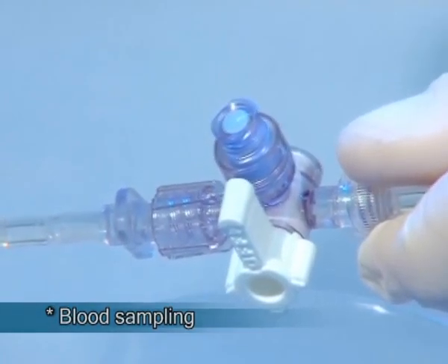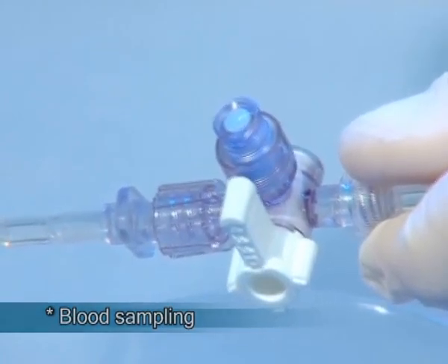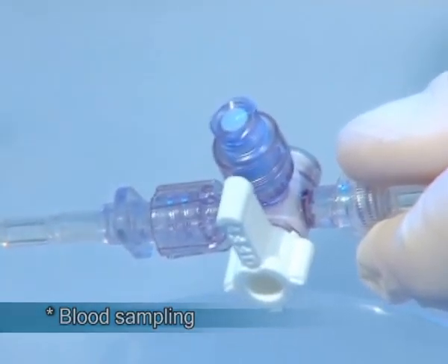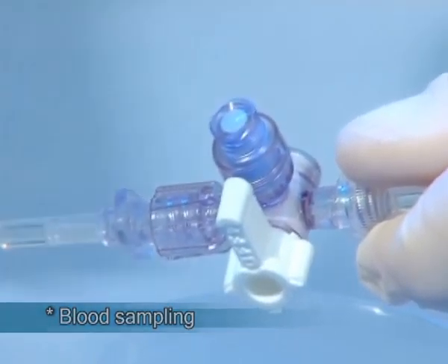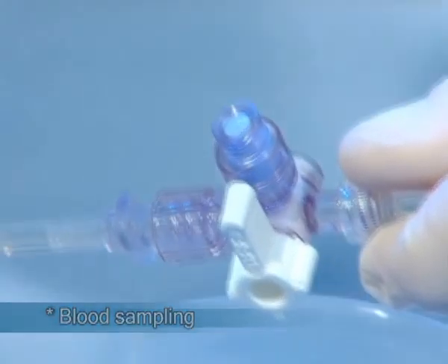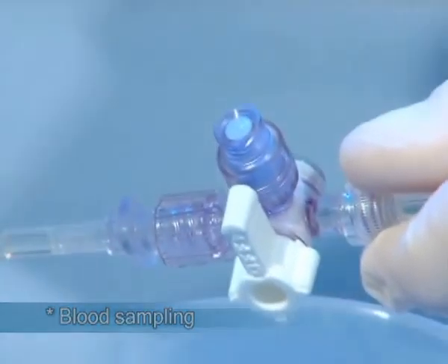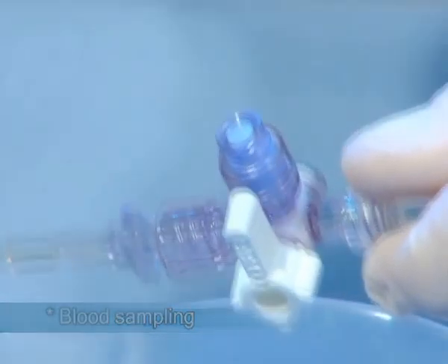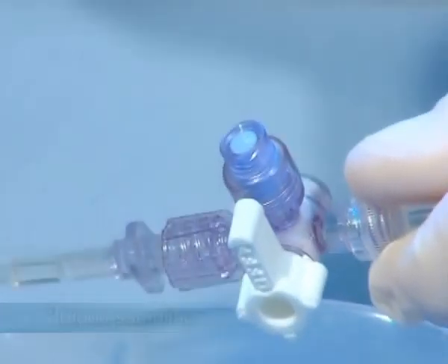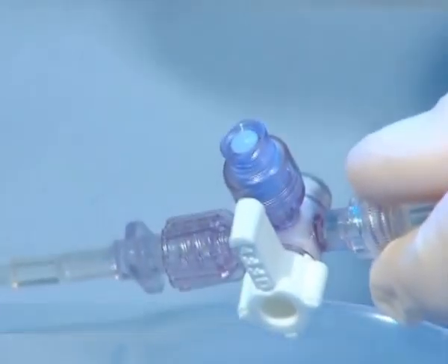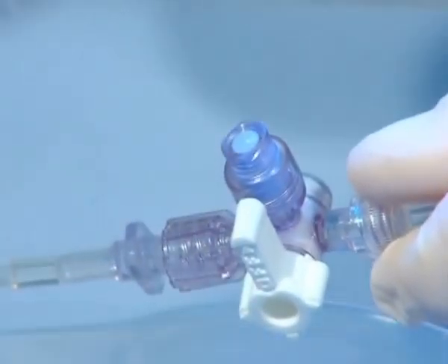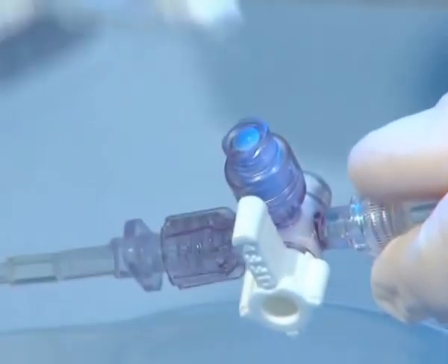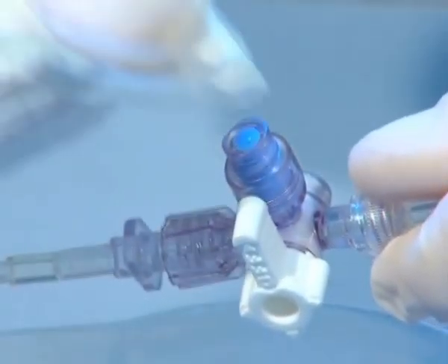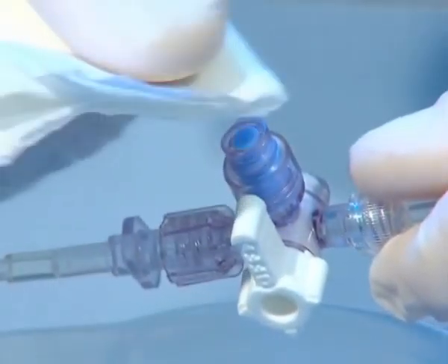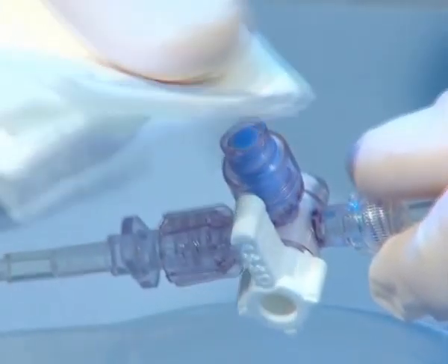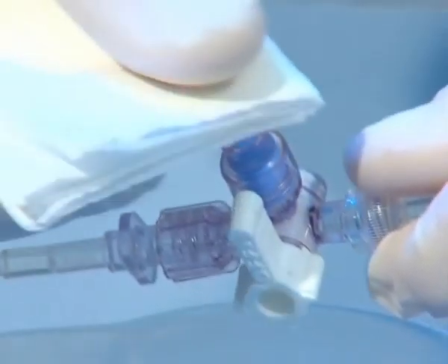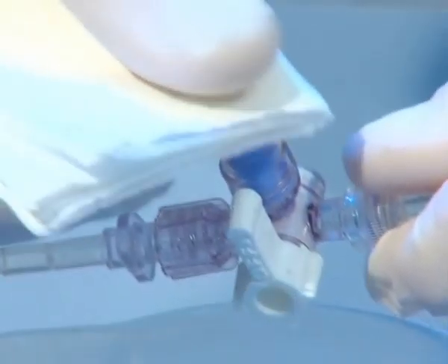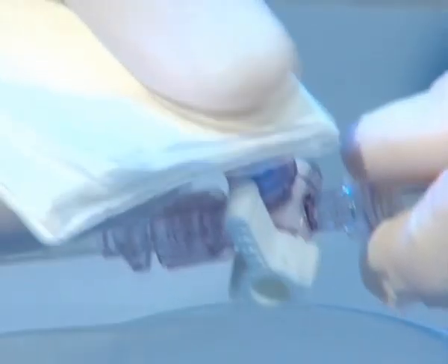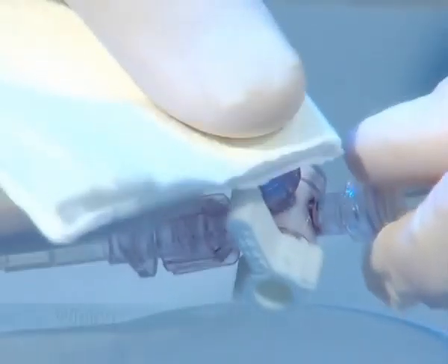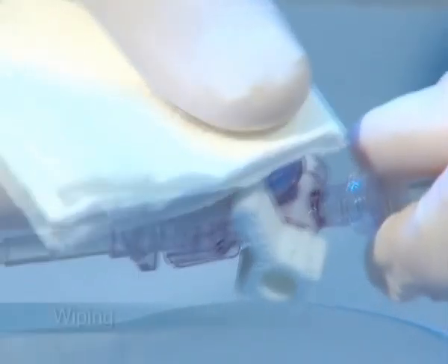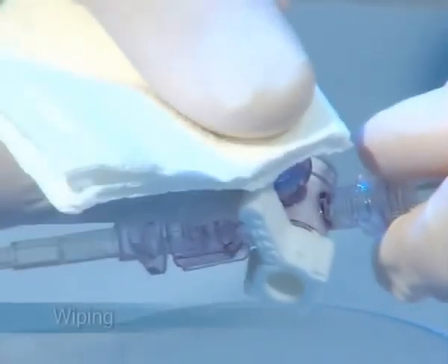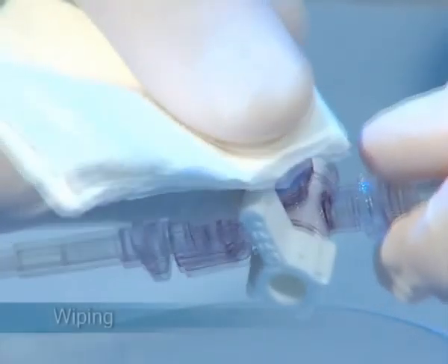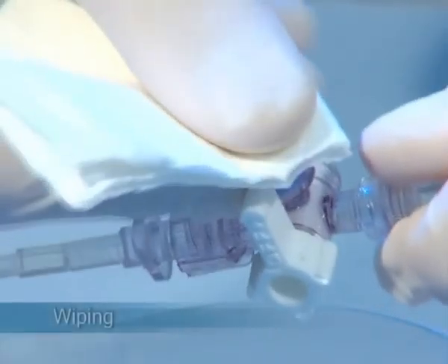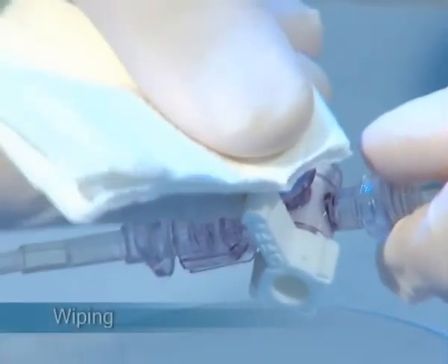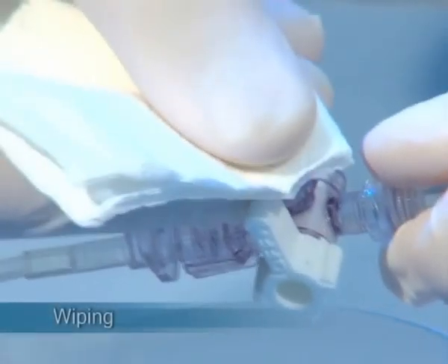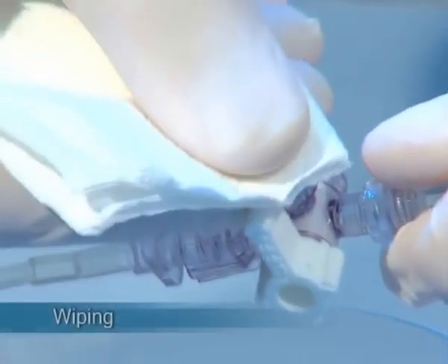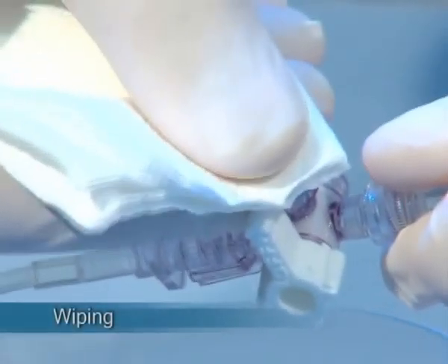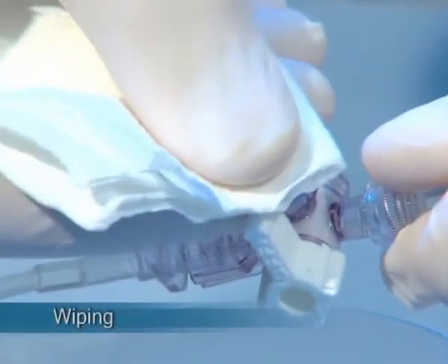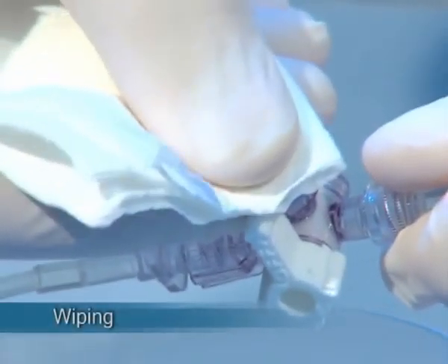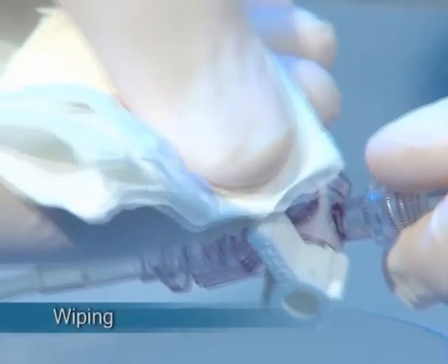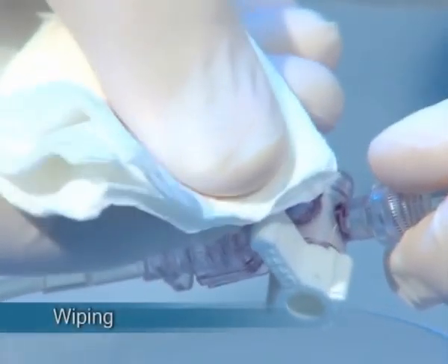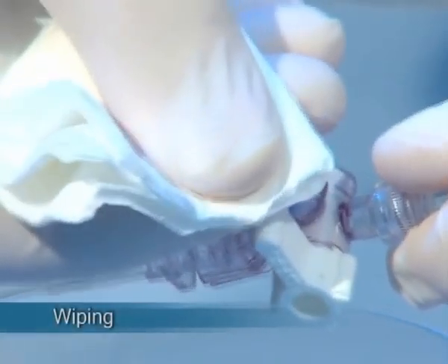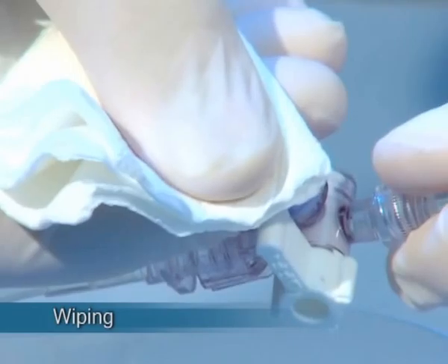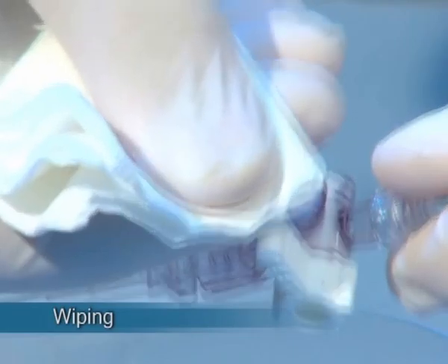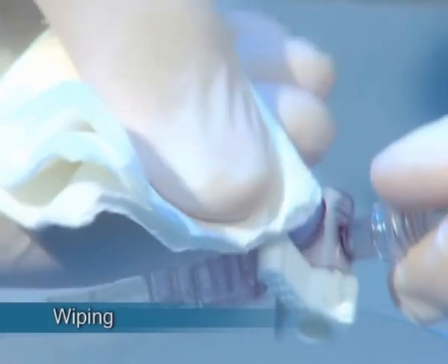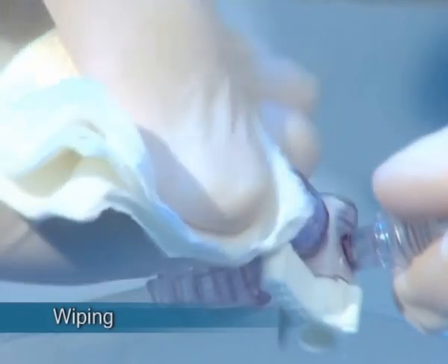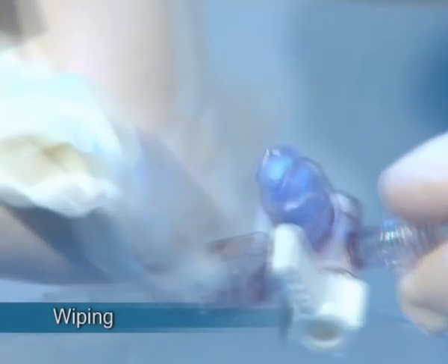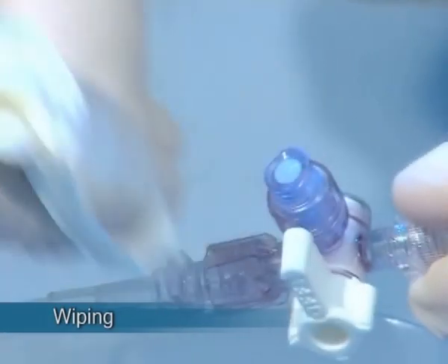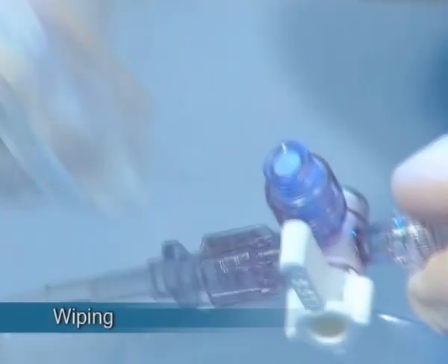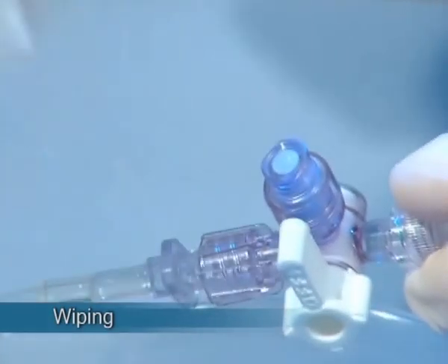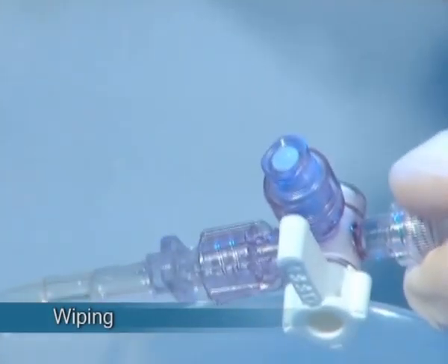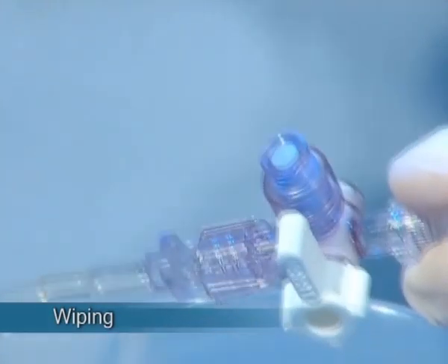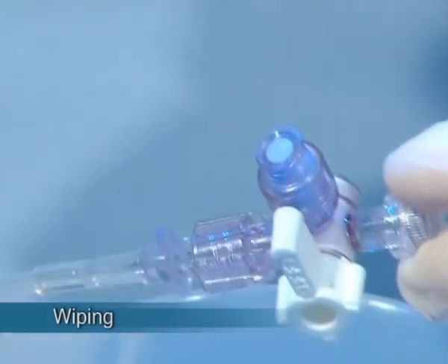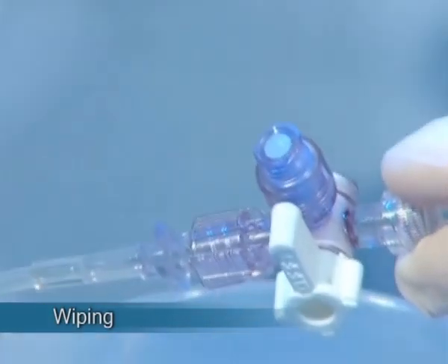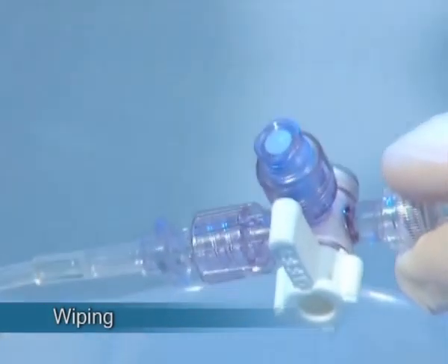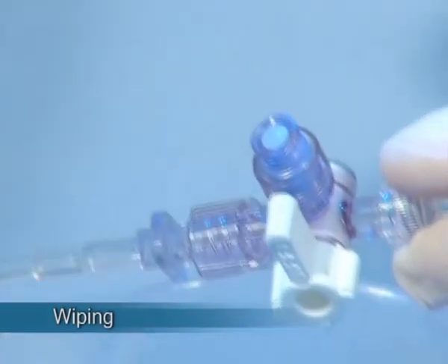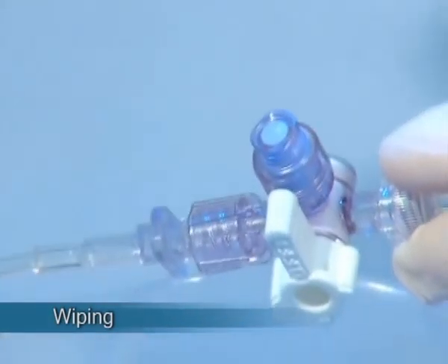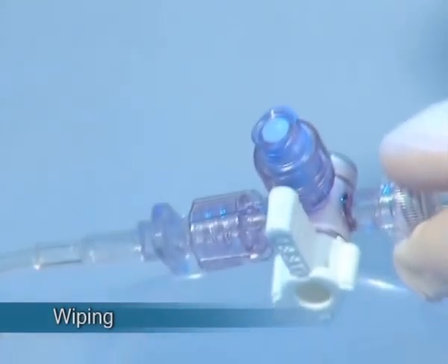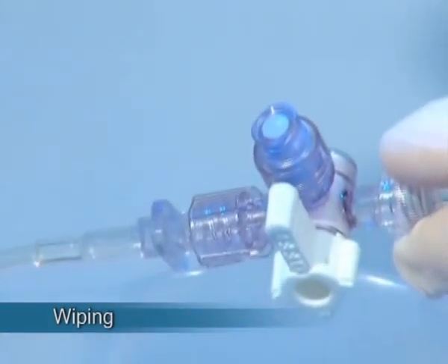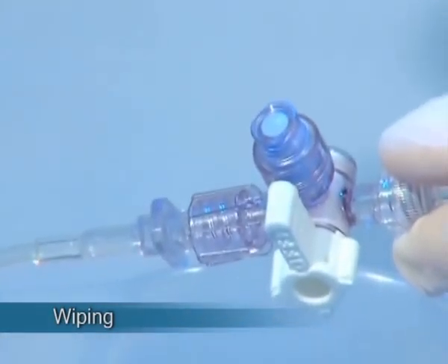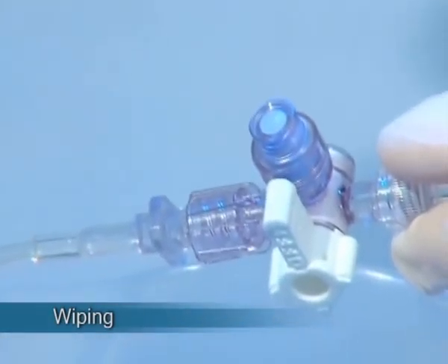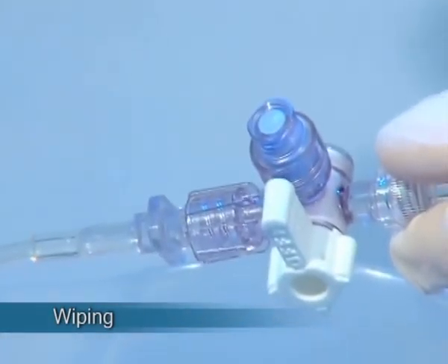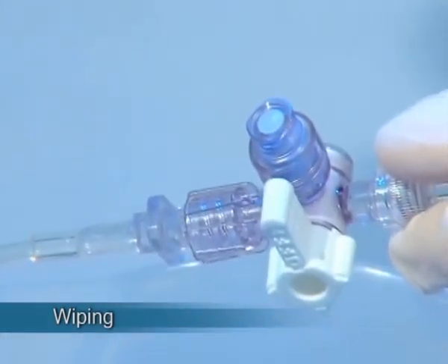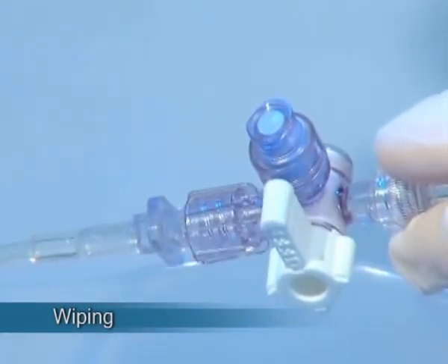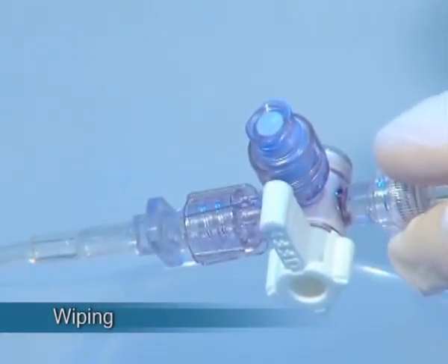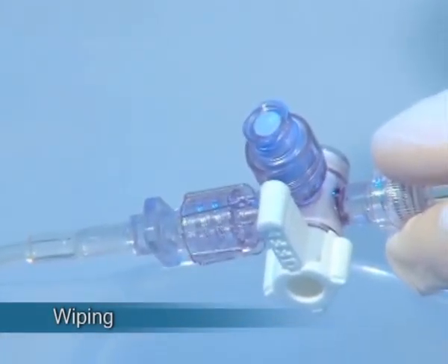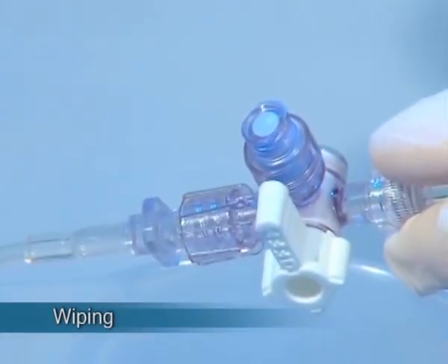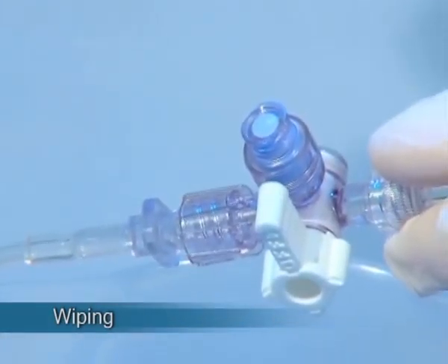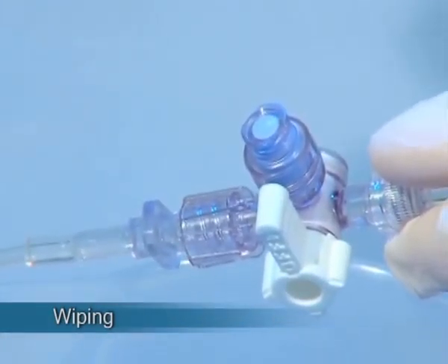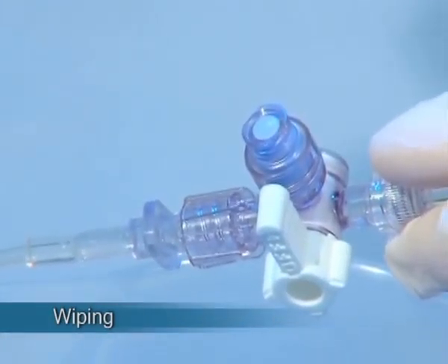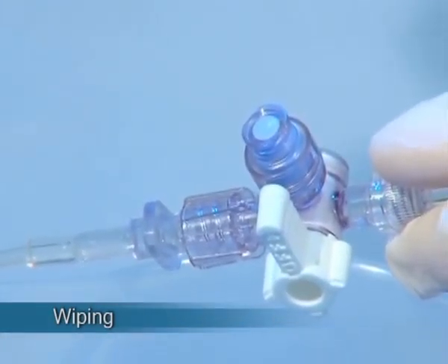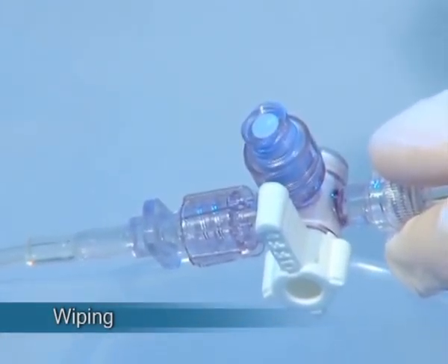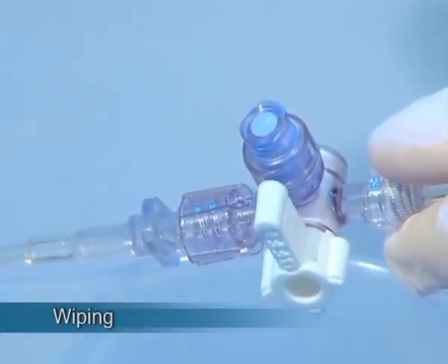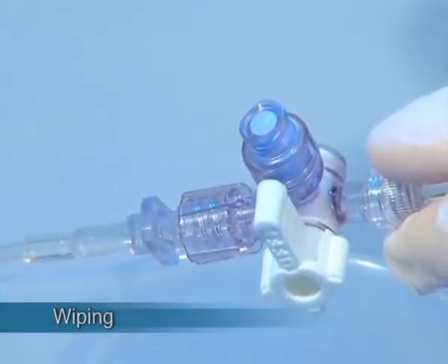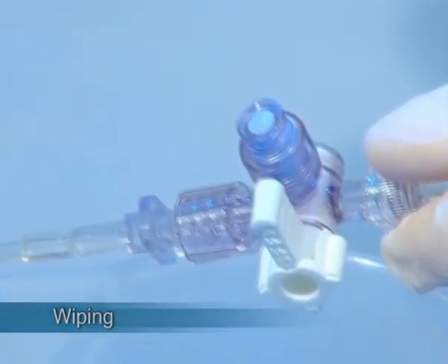Blood sampling through the Marvelous is almost identical to standard stopcocks with lure activated valves and is divided into four stages. The first stage is wiping the closed port according to institute policy.